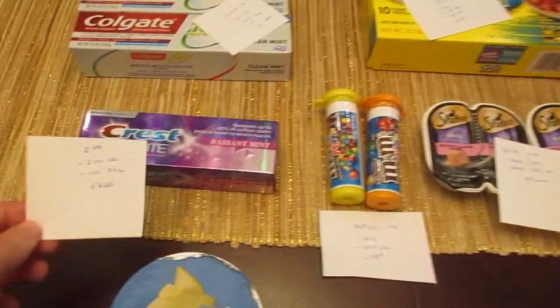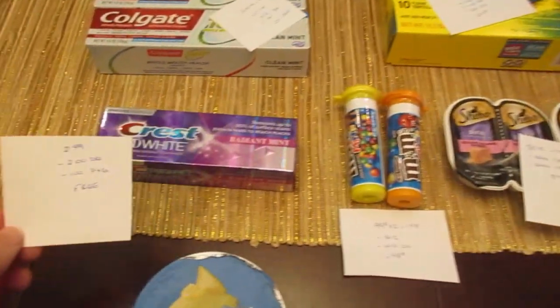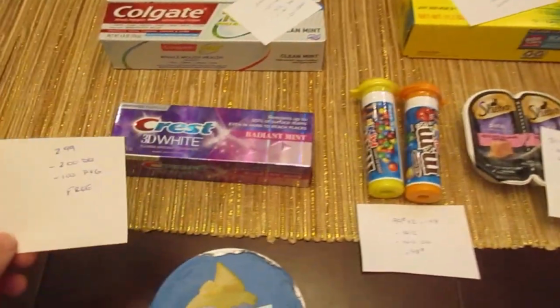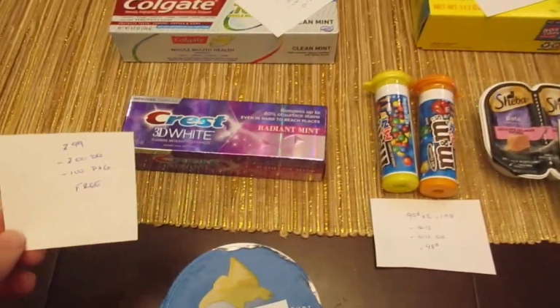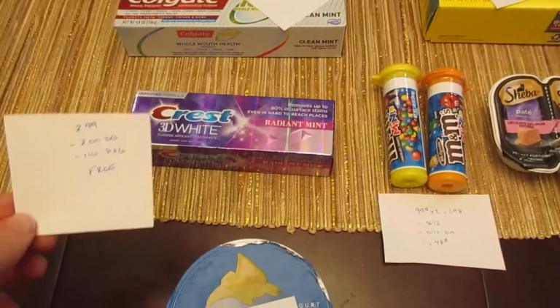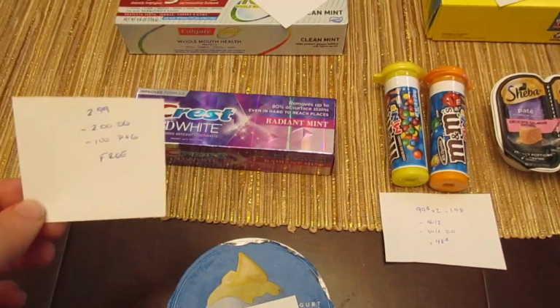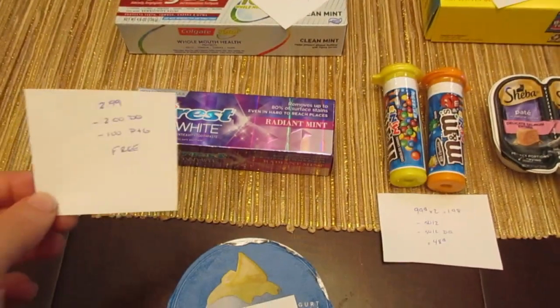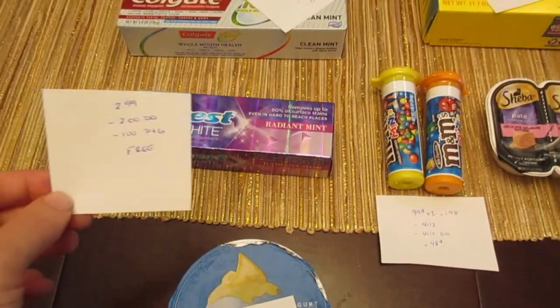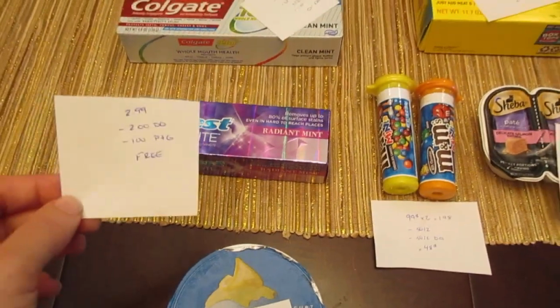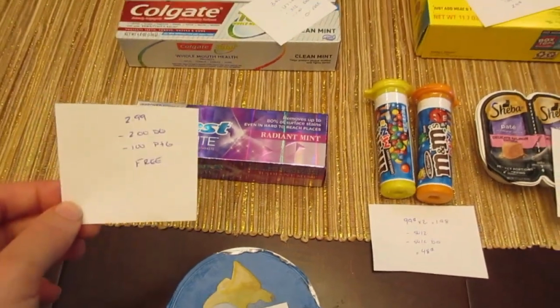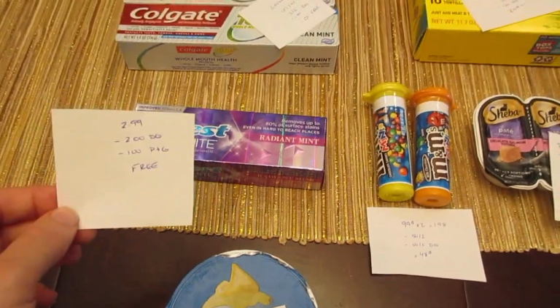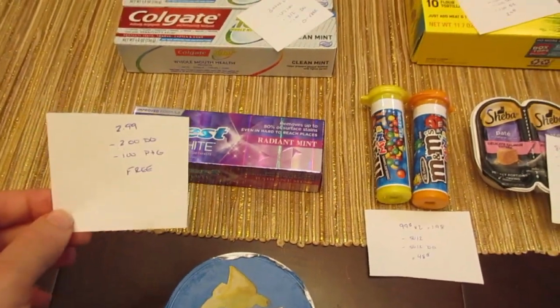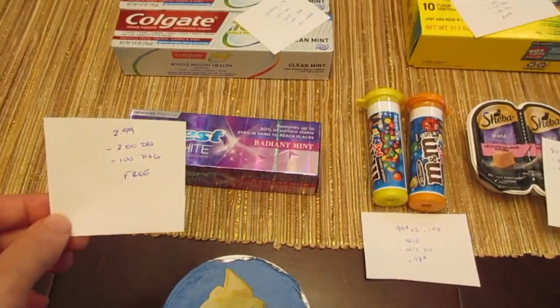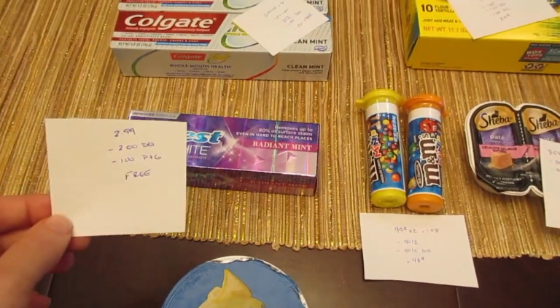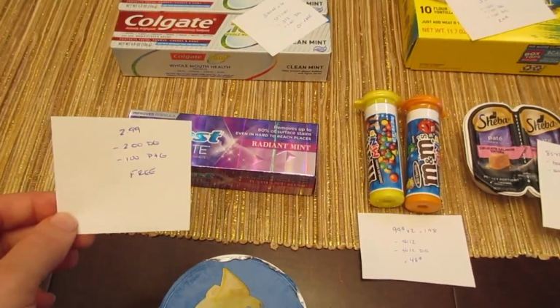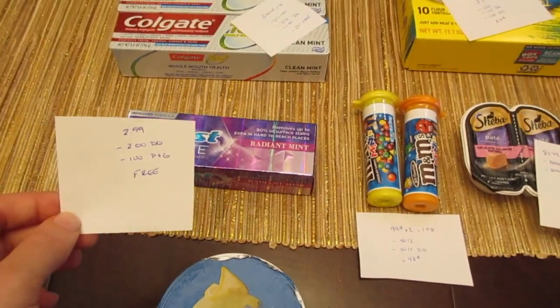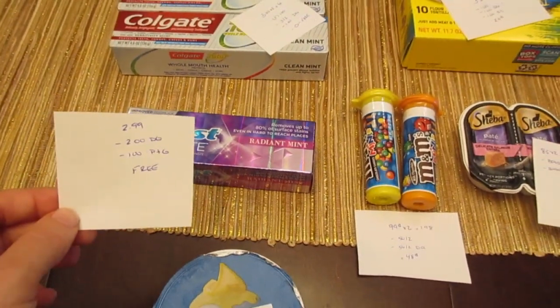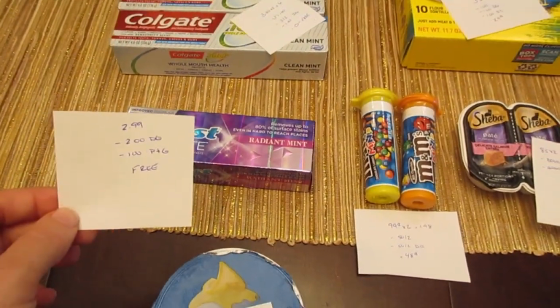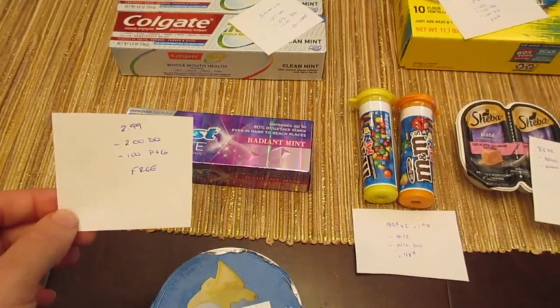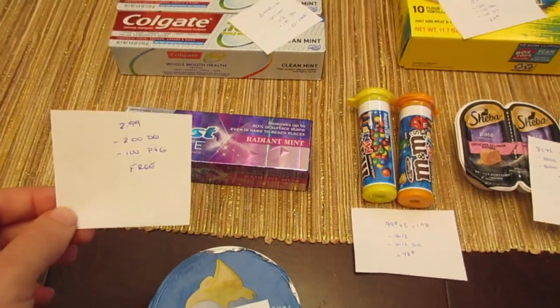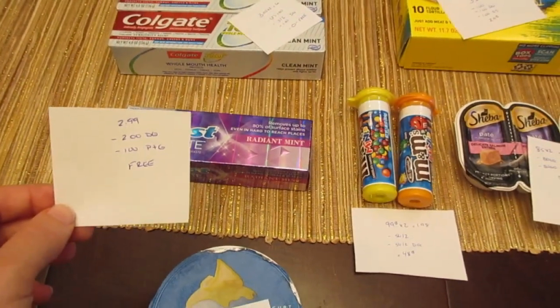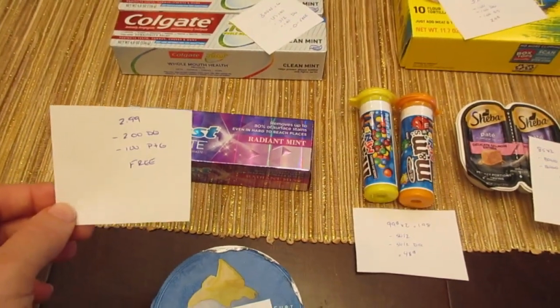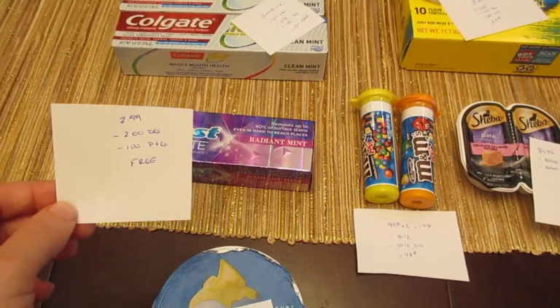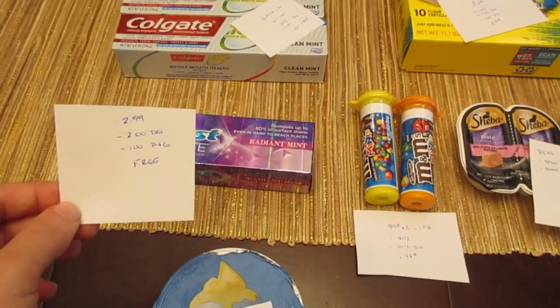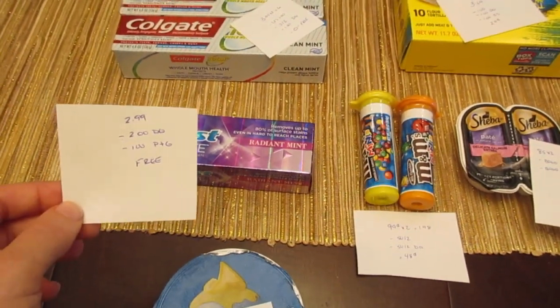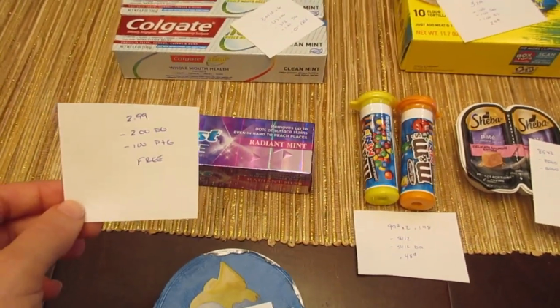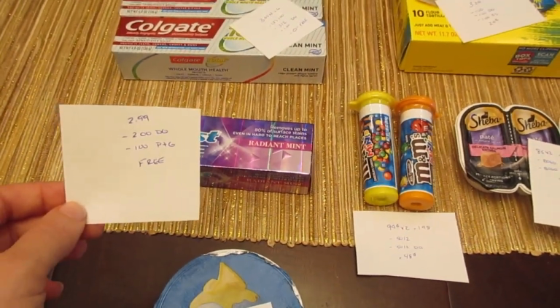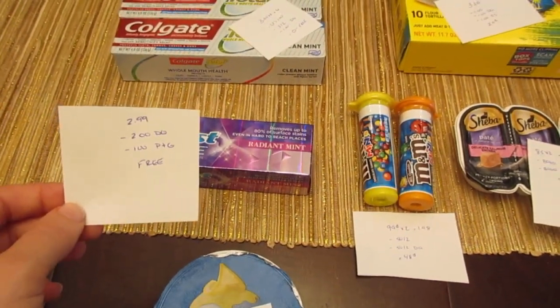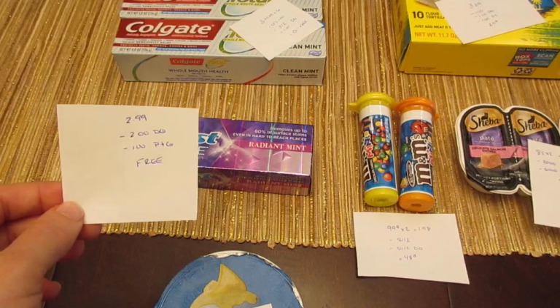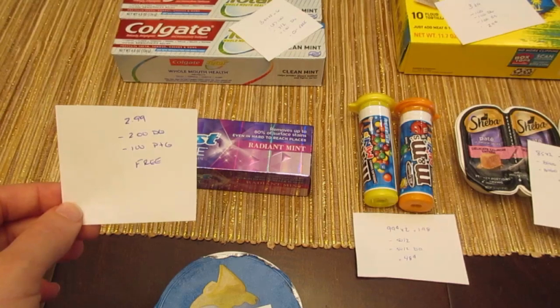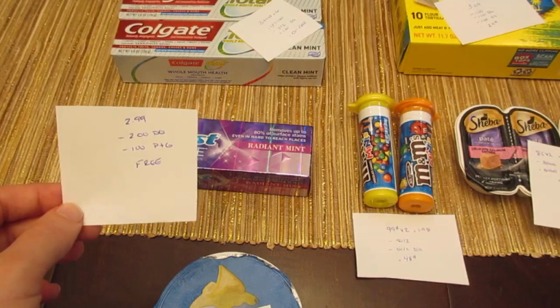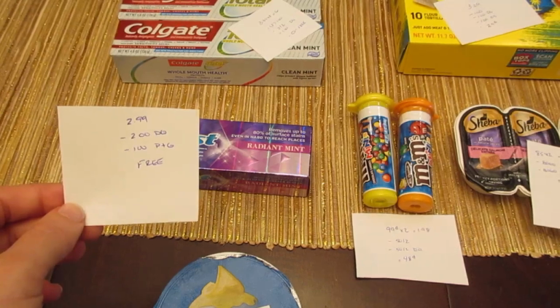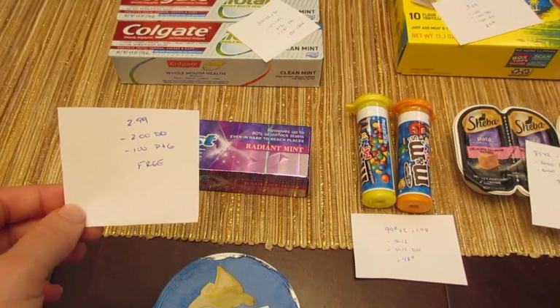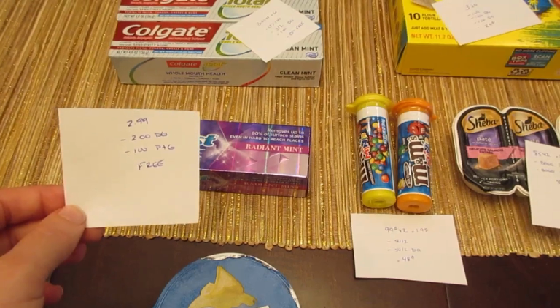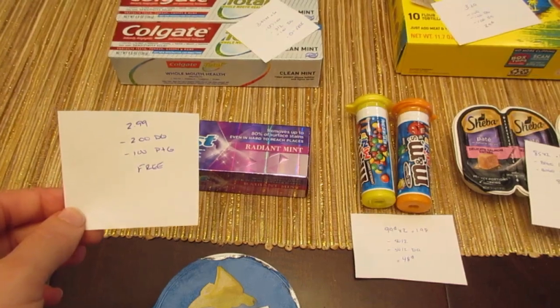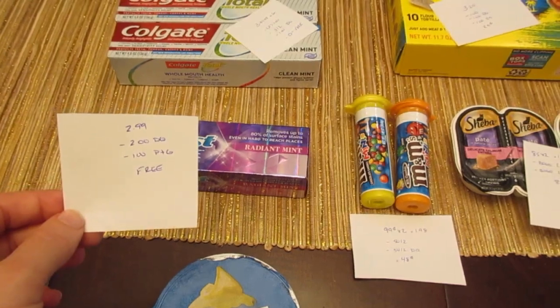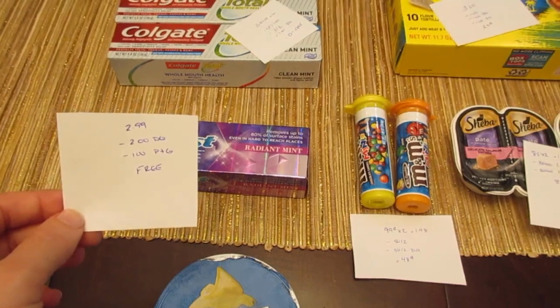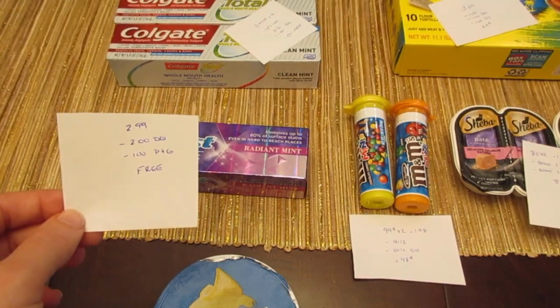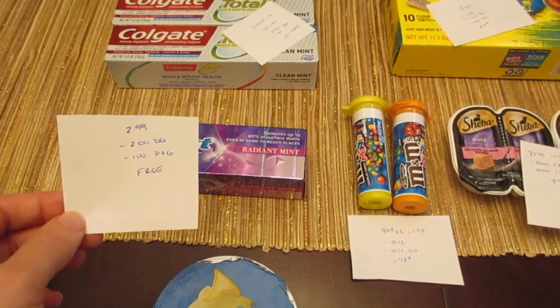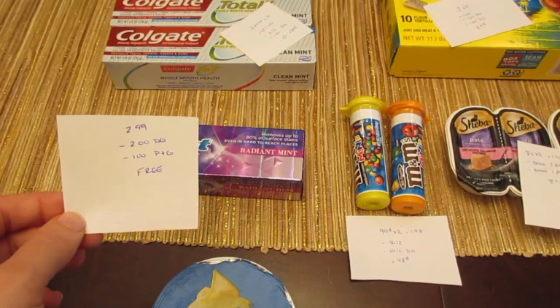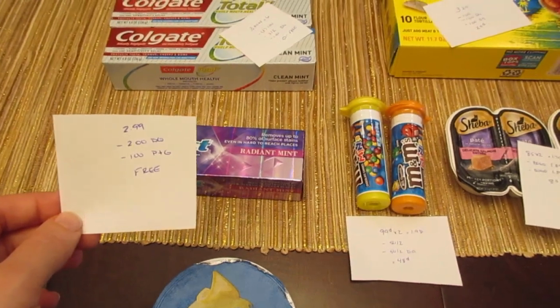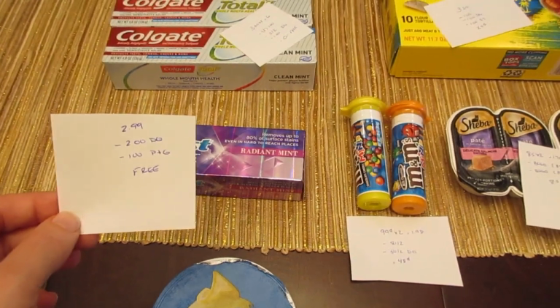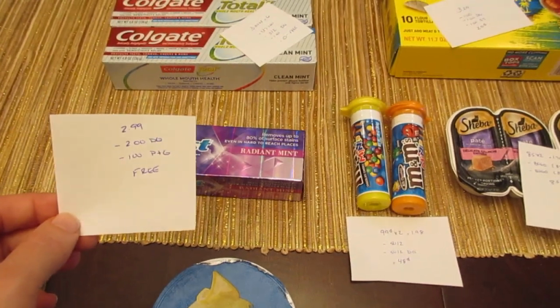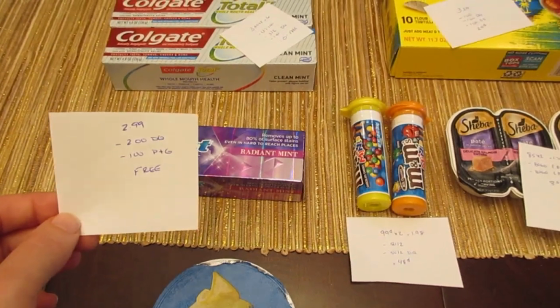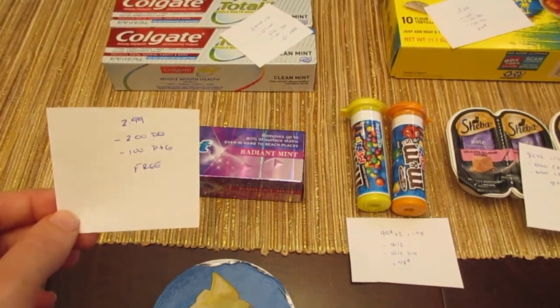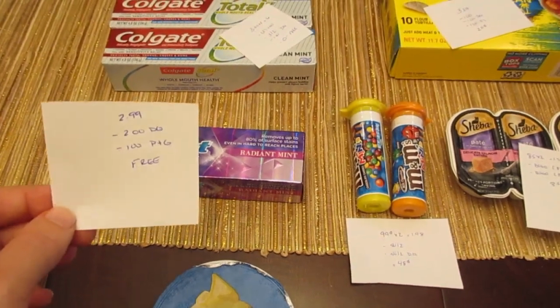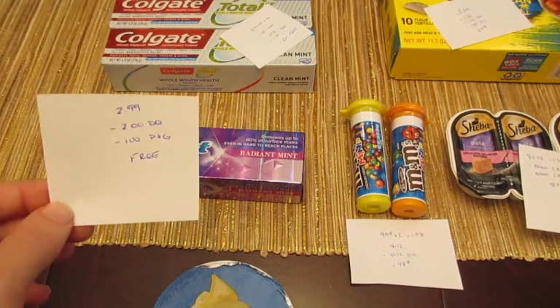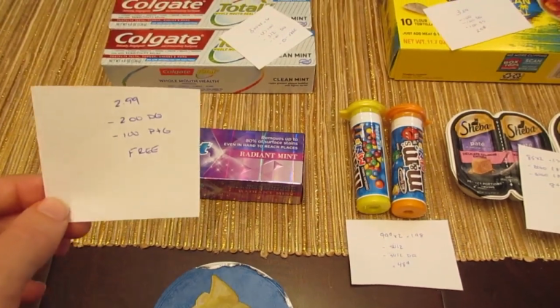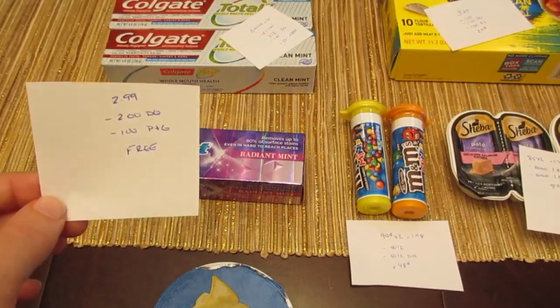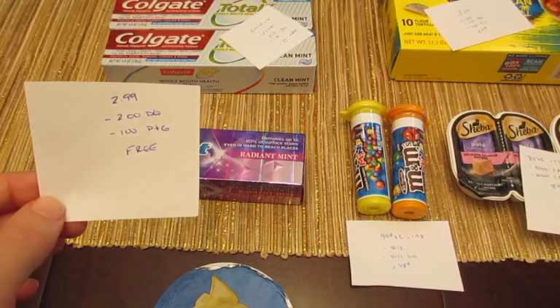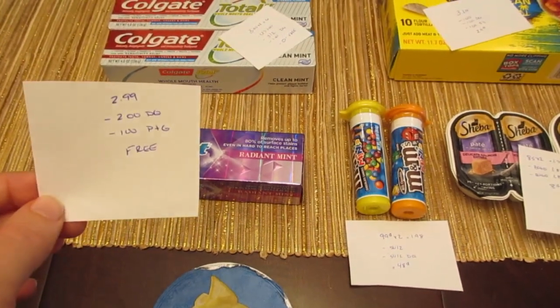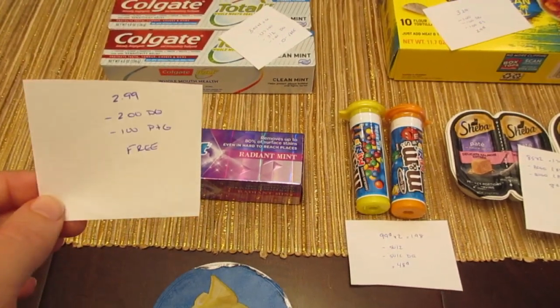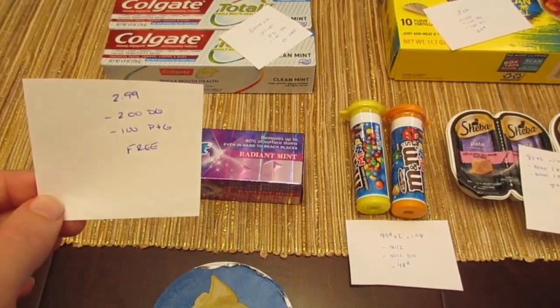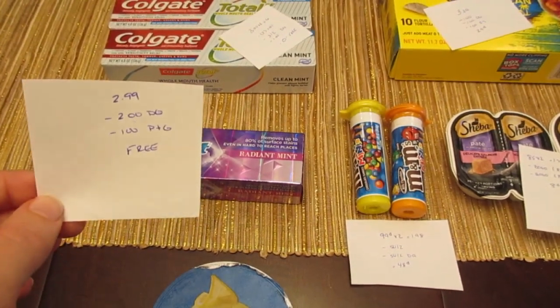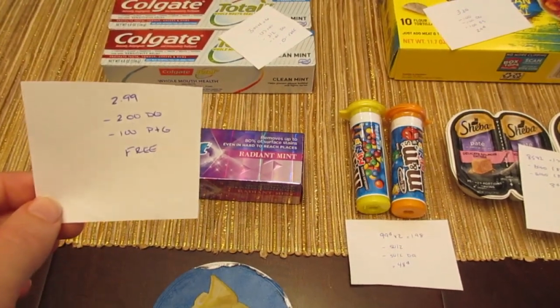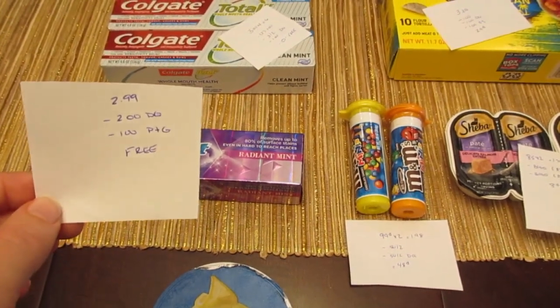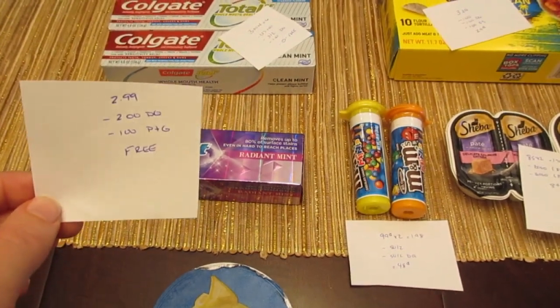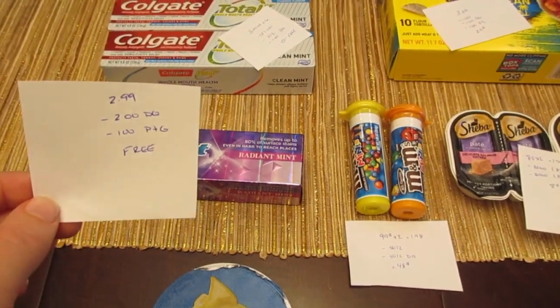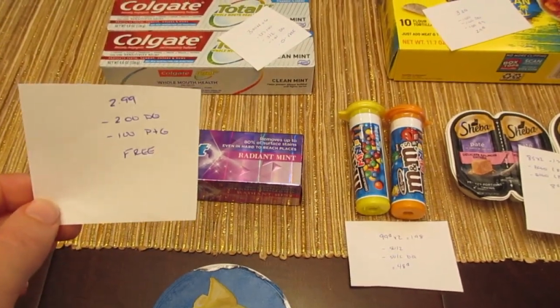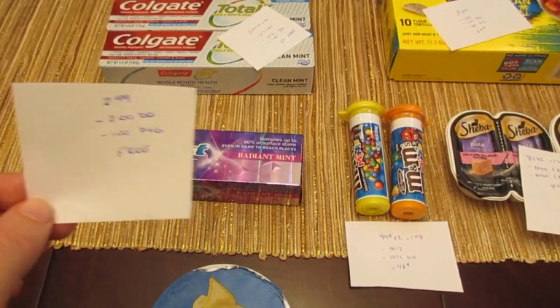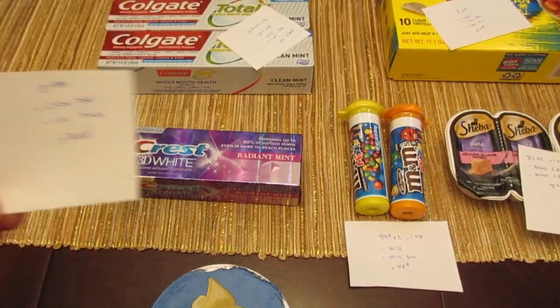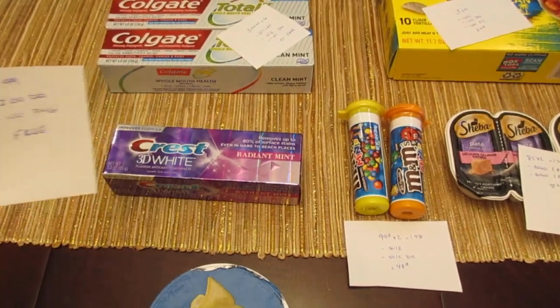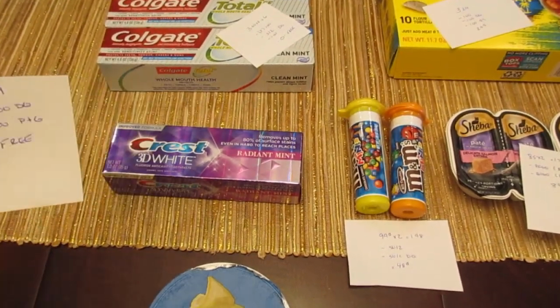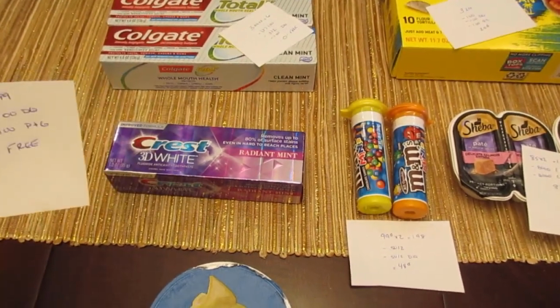The Crest 3D White toothpaste is $2.99. We have a $2 digital and a dollar coupon from the Procter & Gamble insert, so it's a freebie.